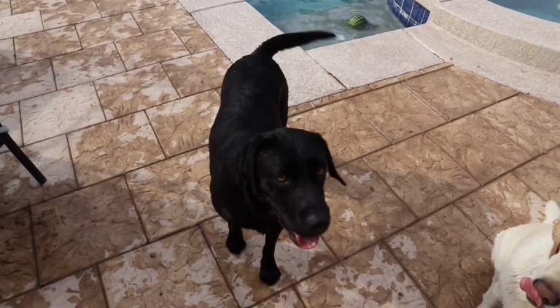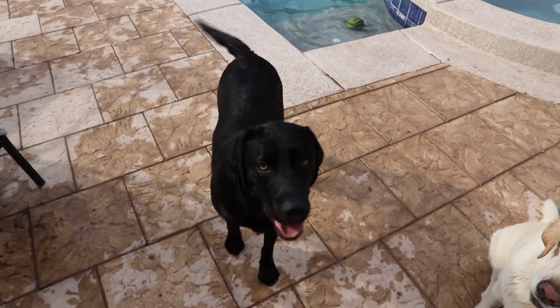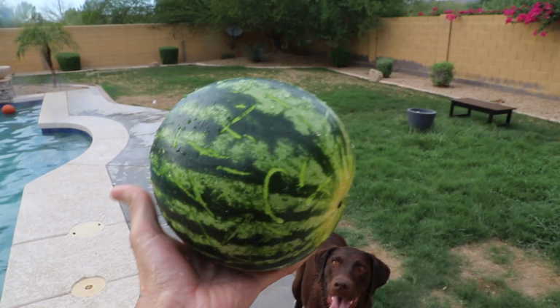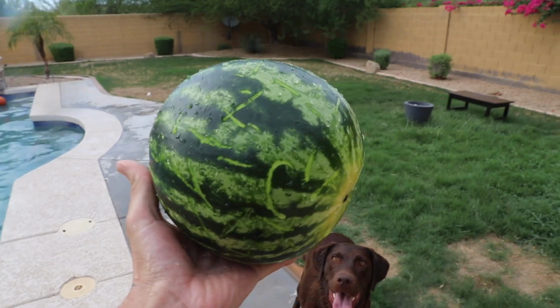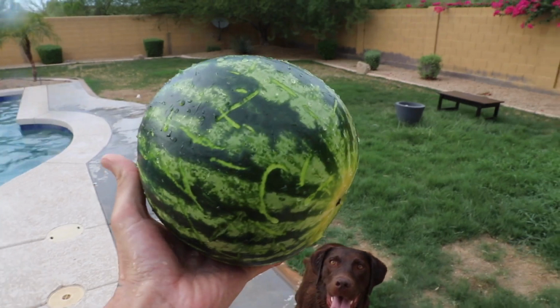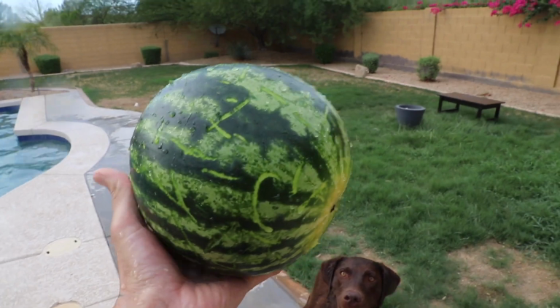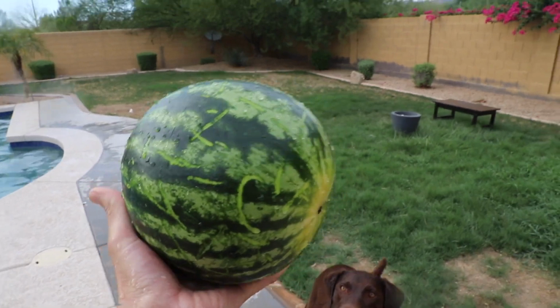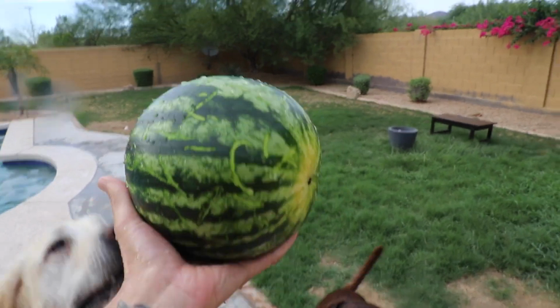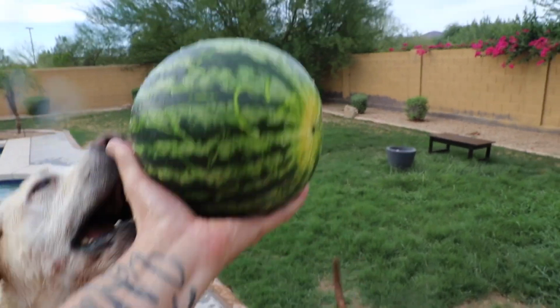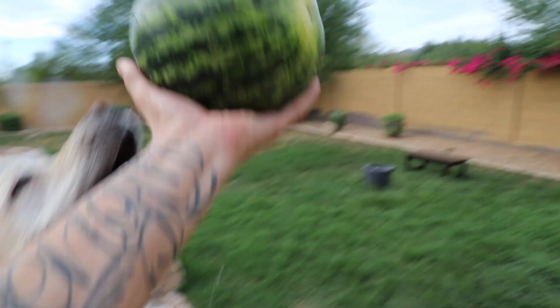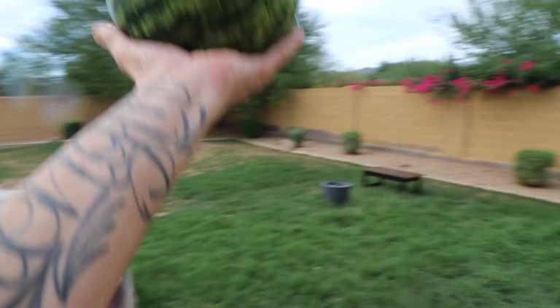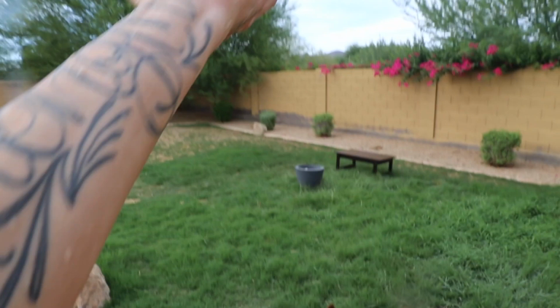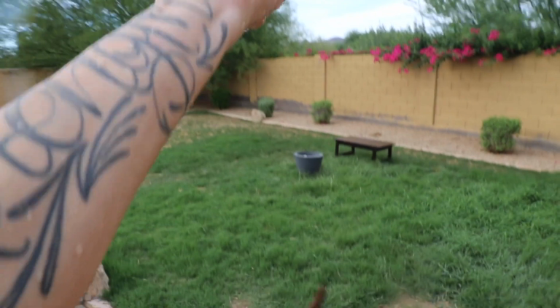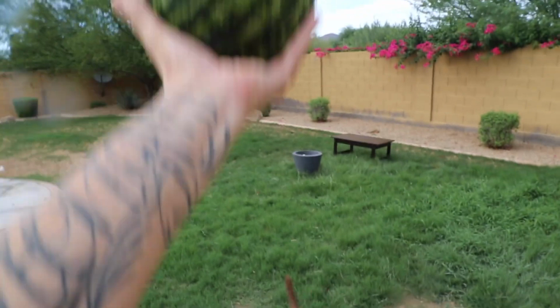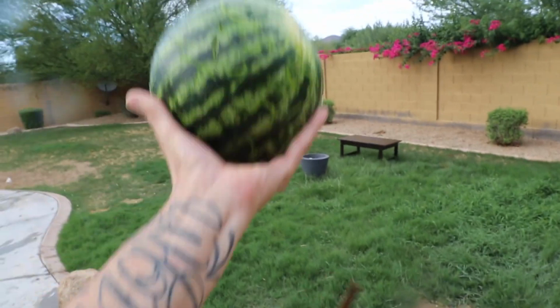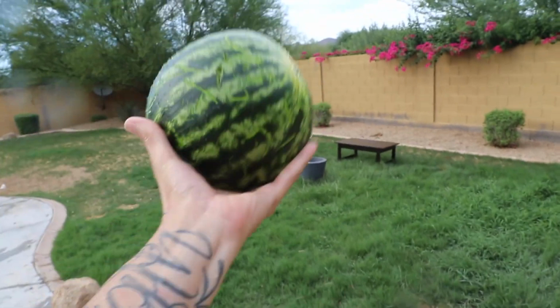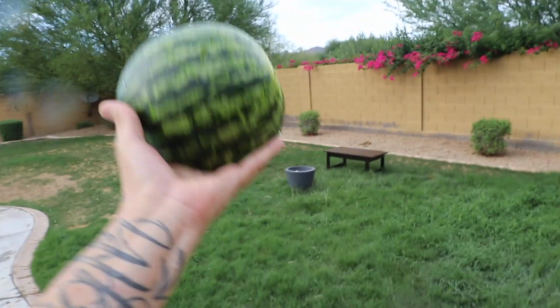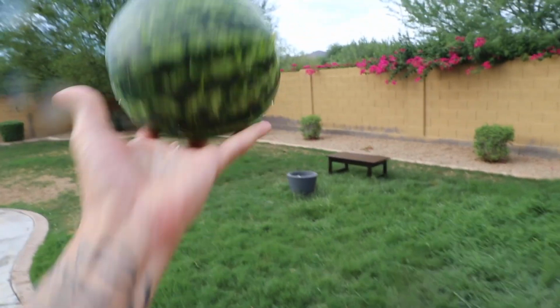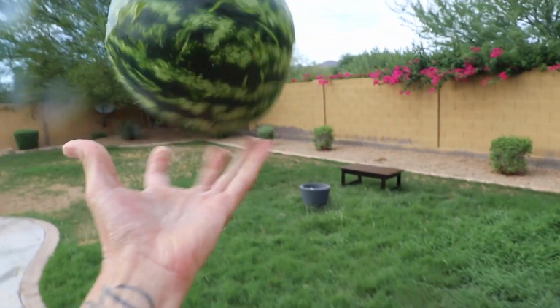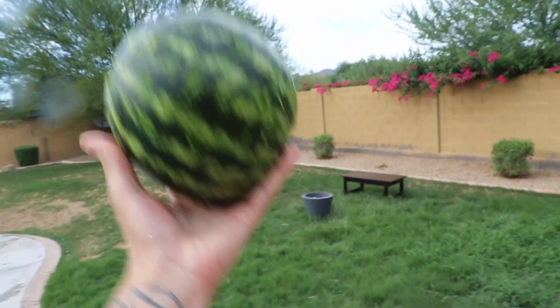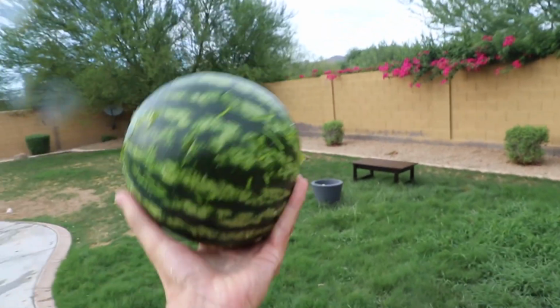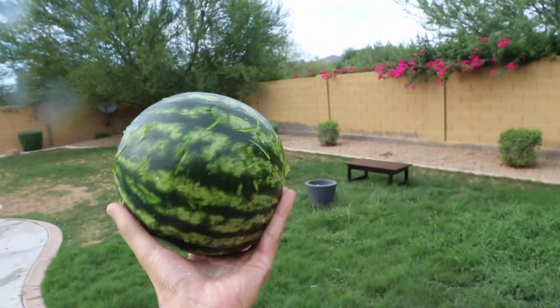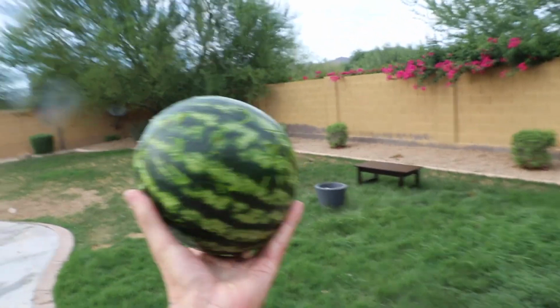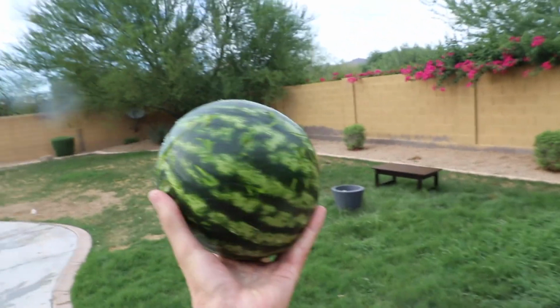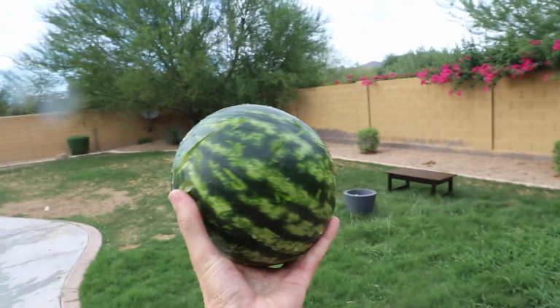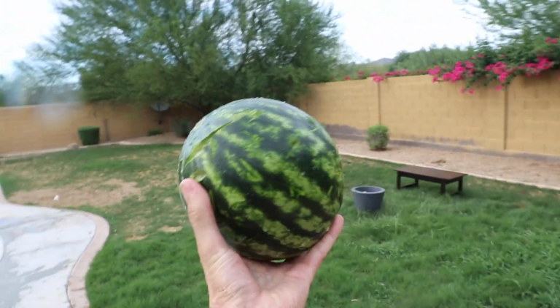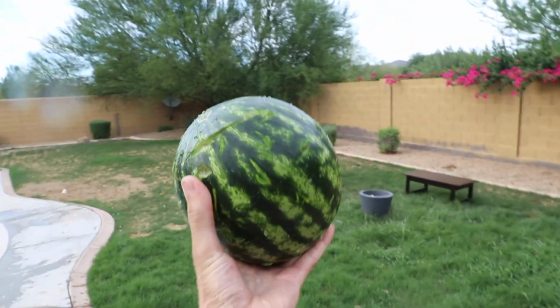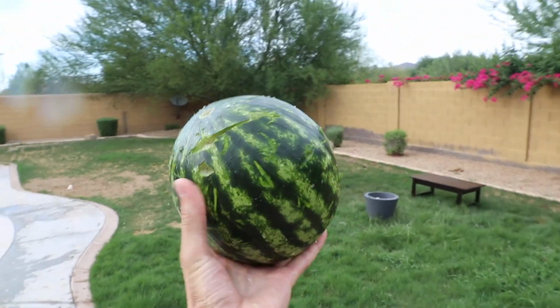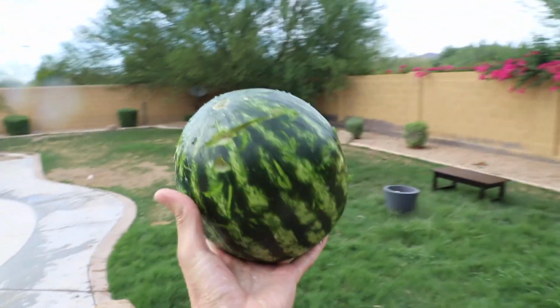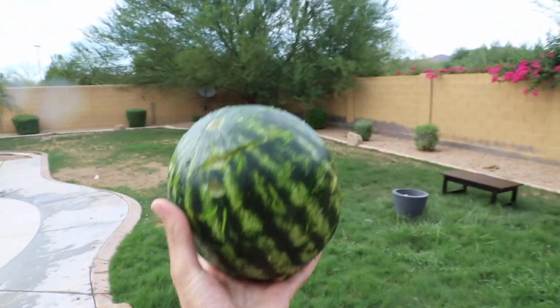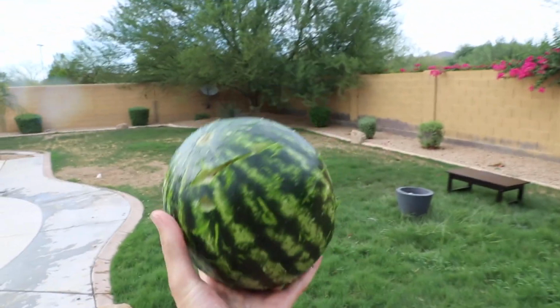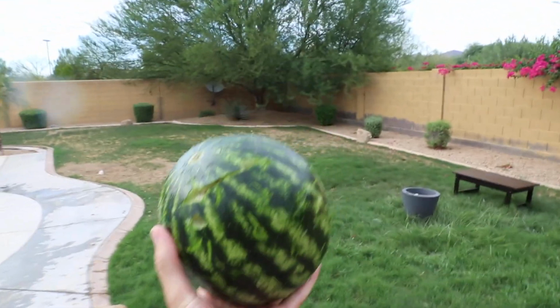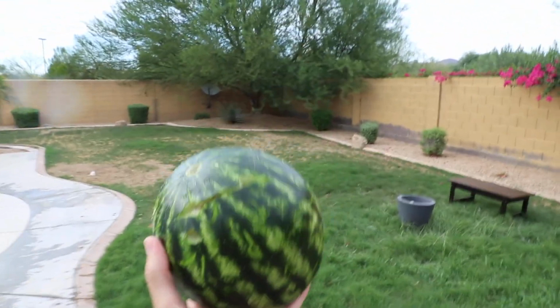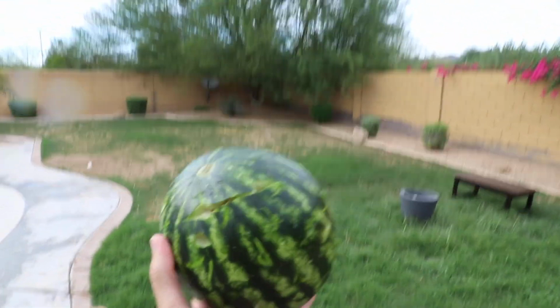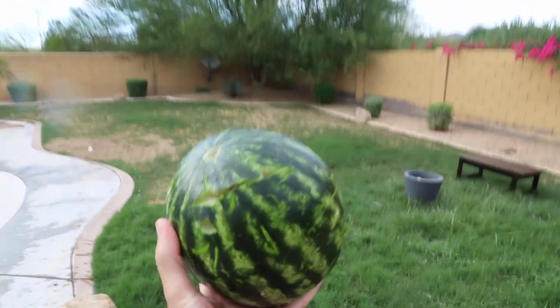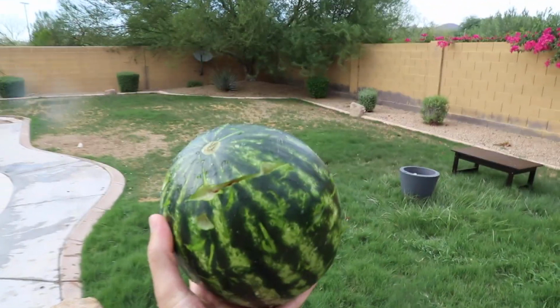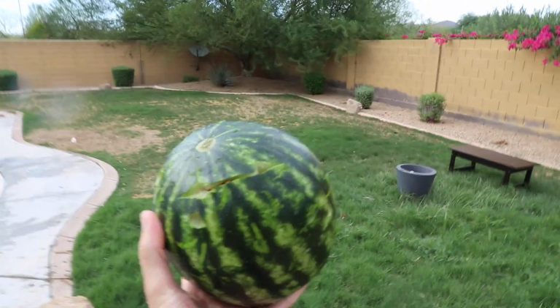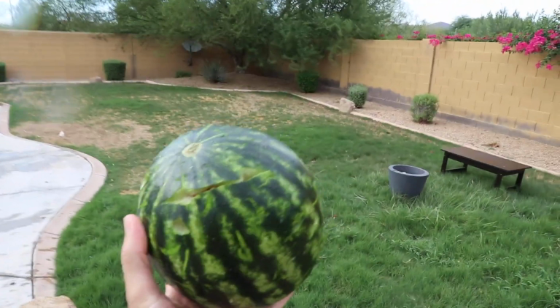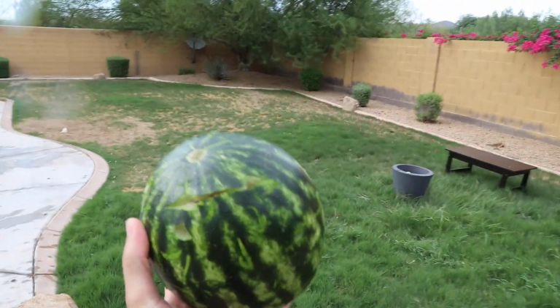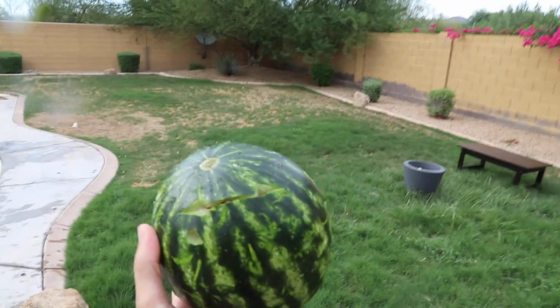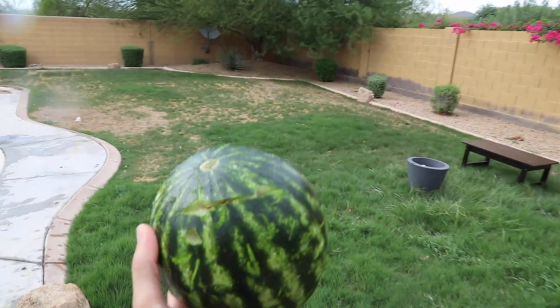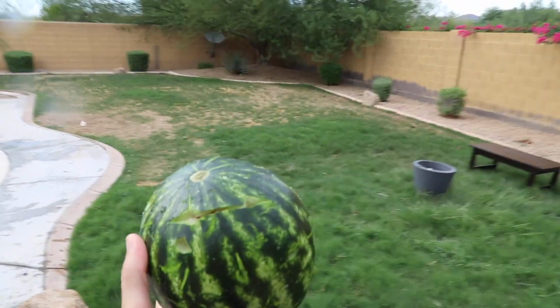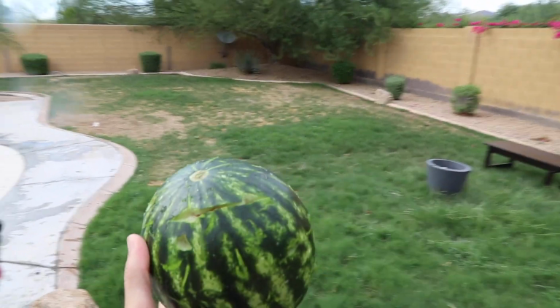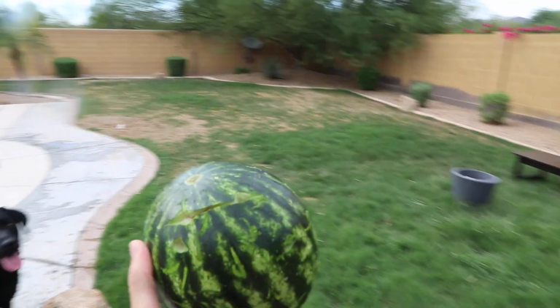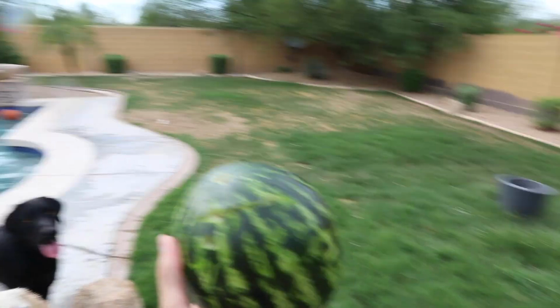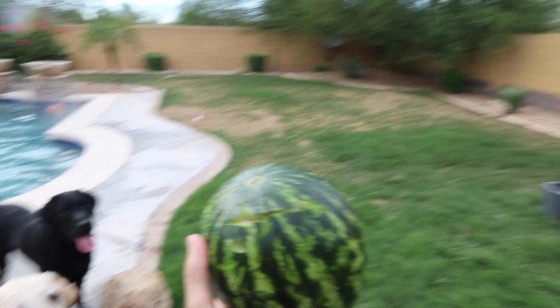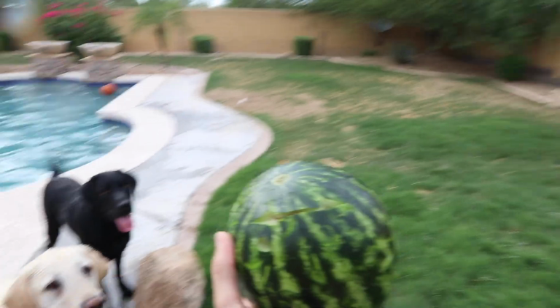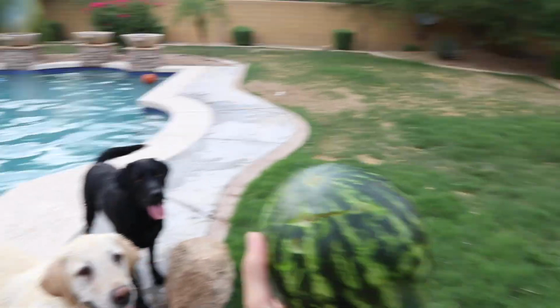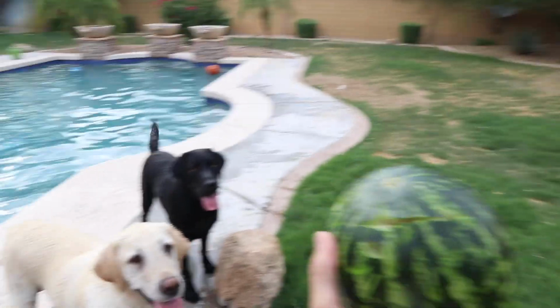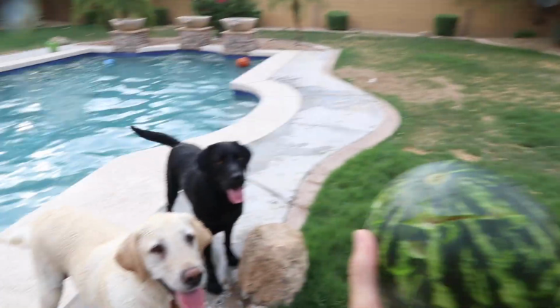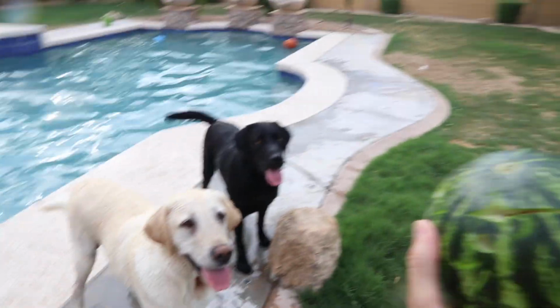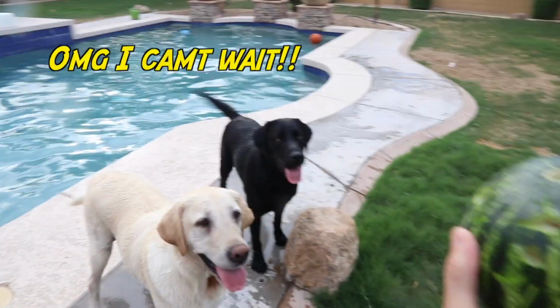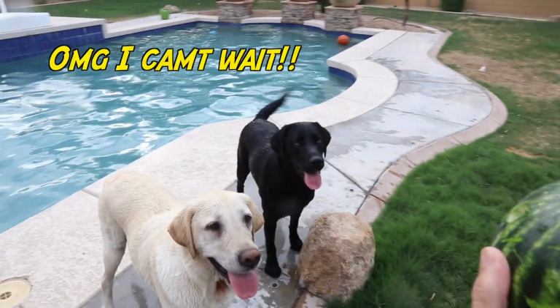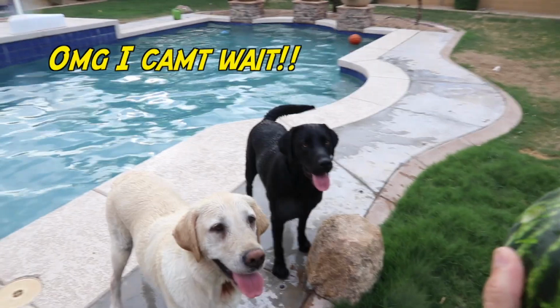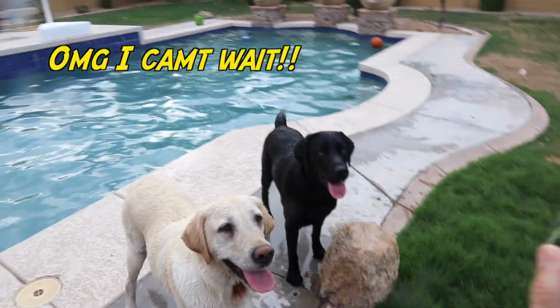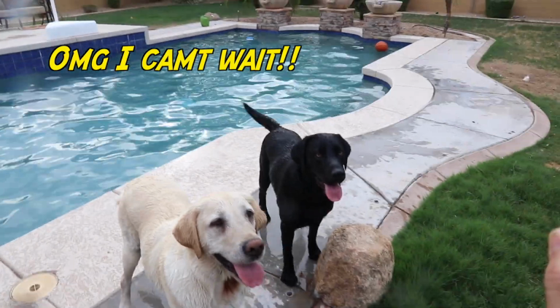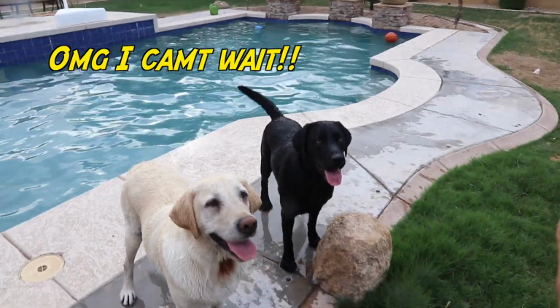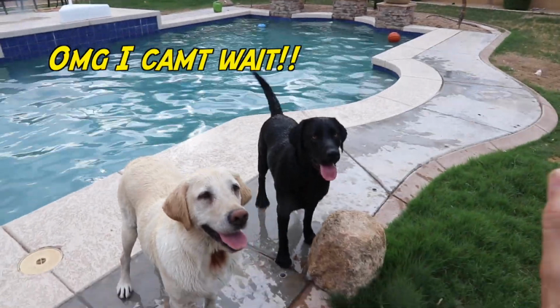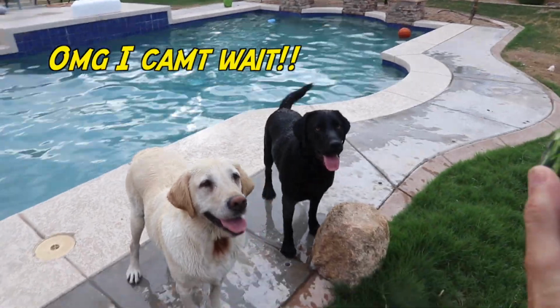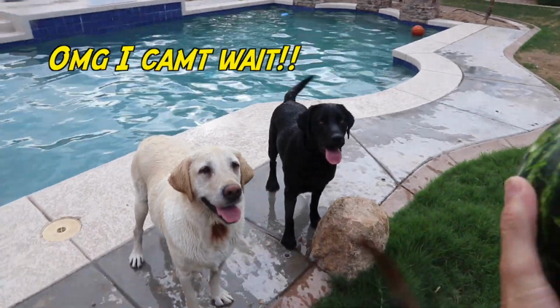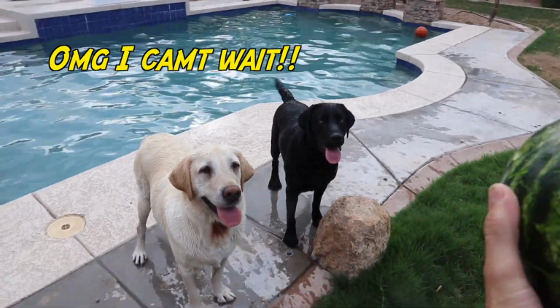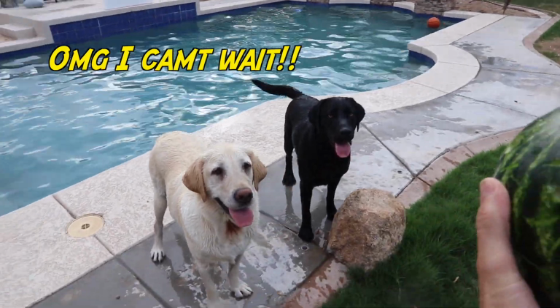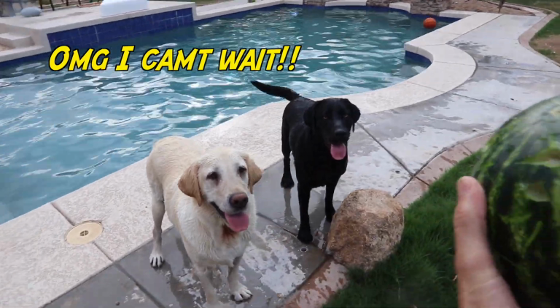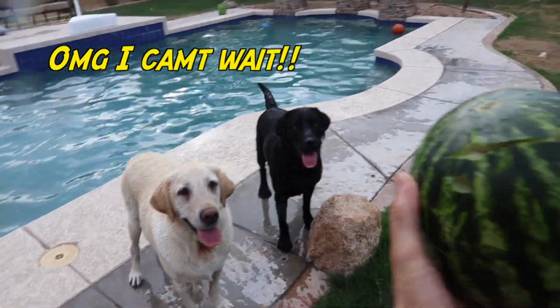Well, guys, you did some damage to your ball, mostly Chief. Now let's see what's inside this ball, huh?